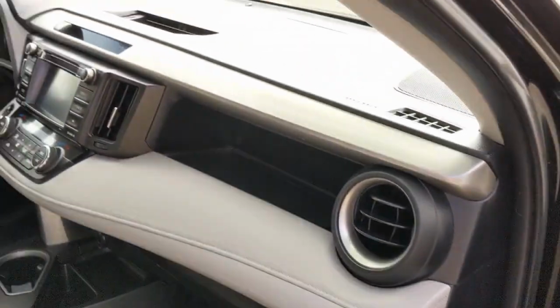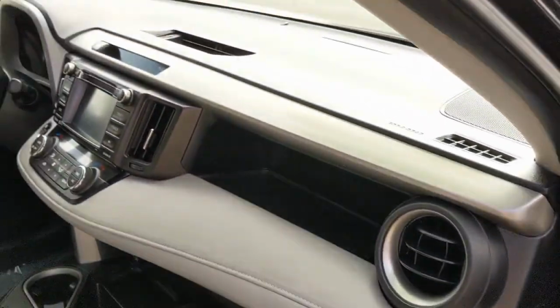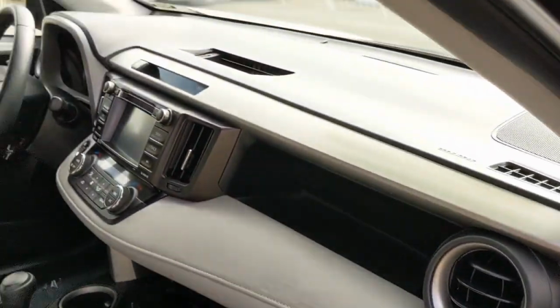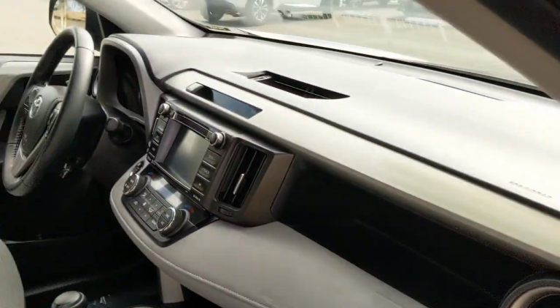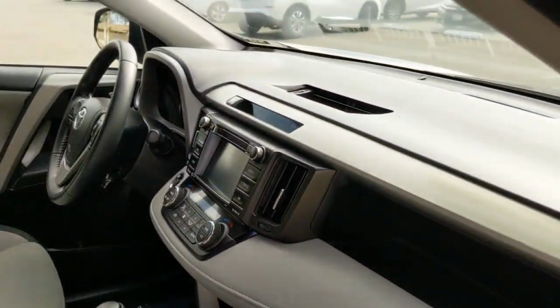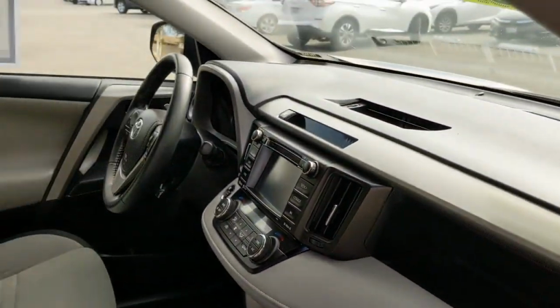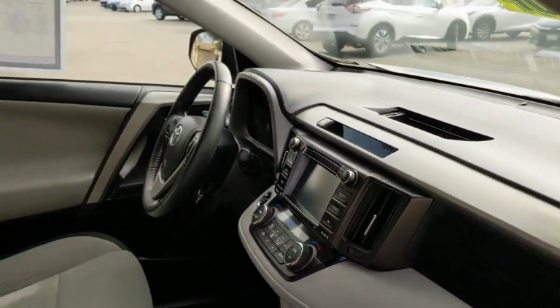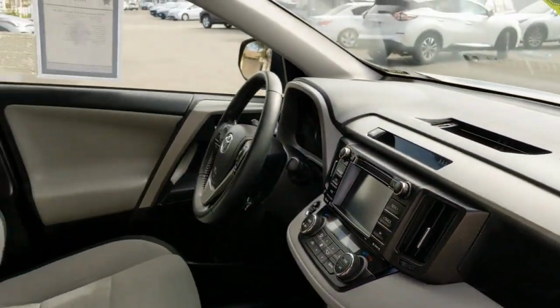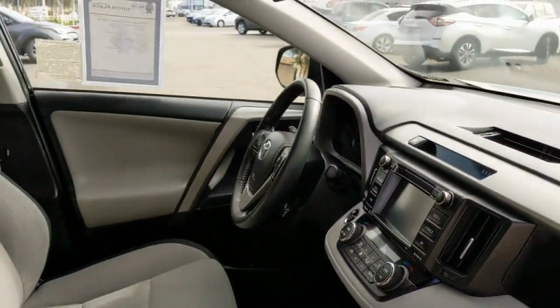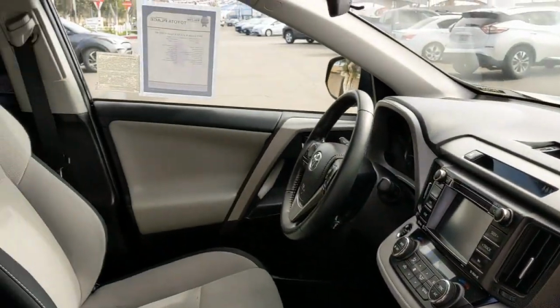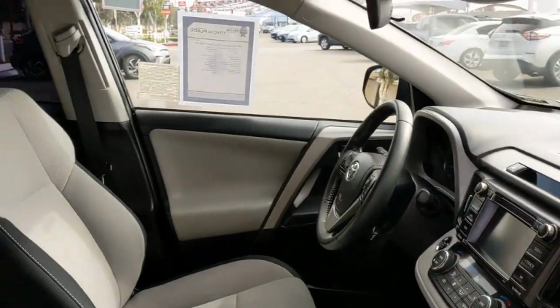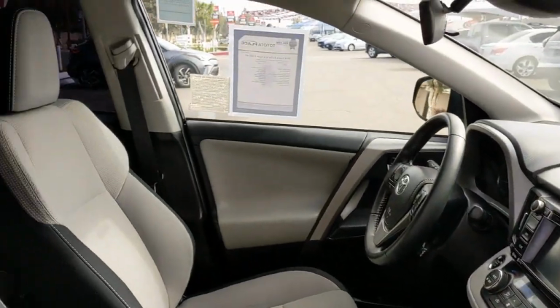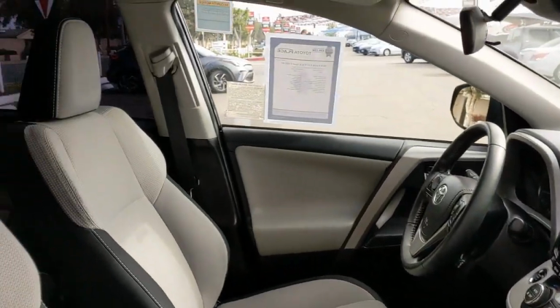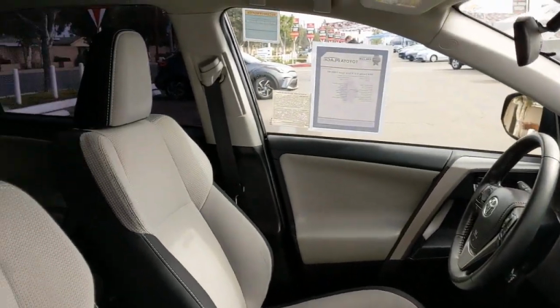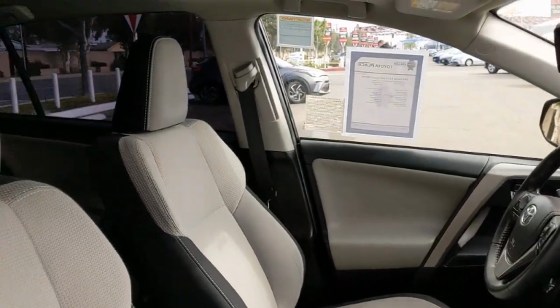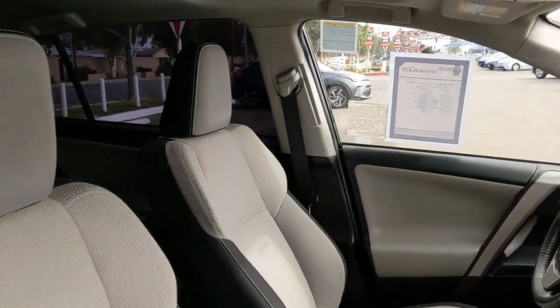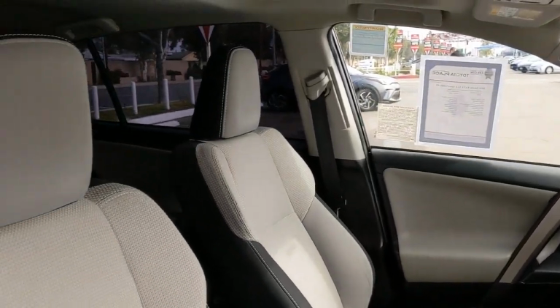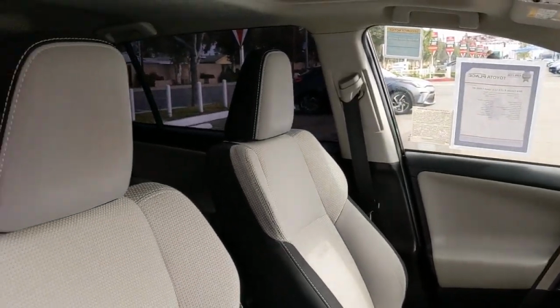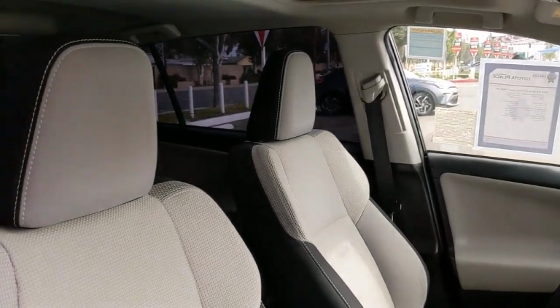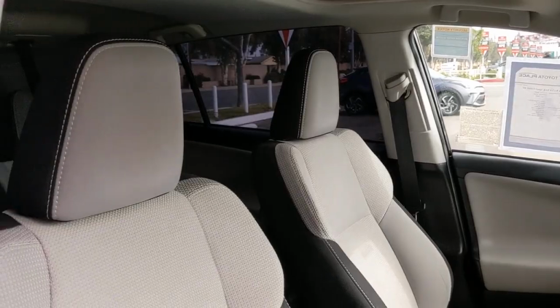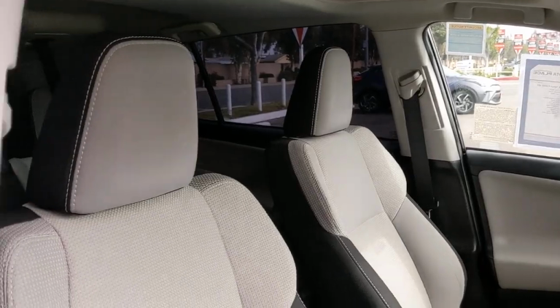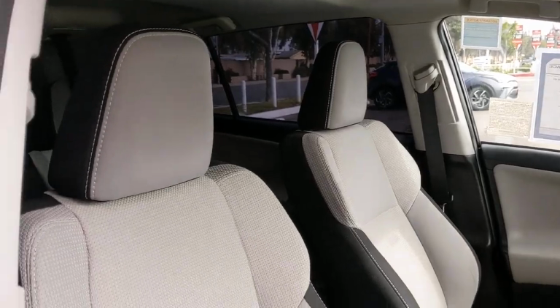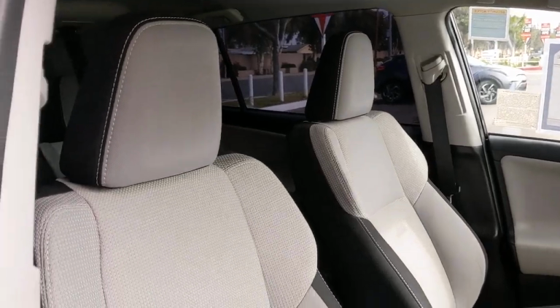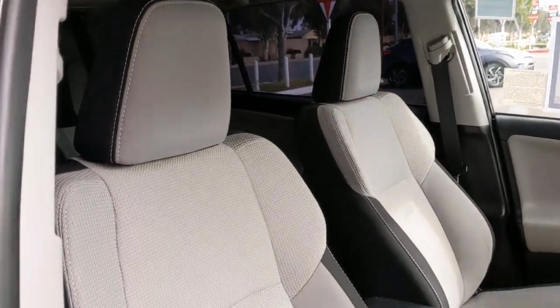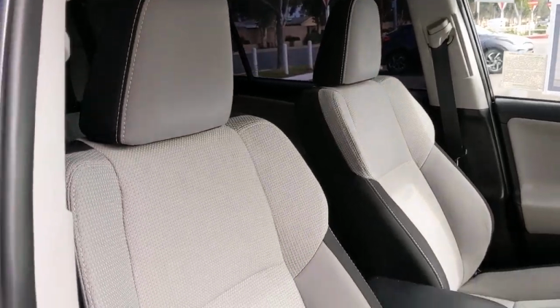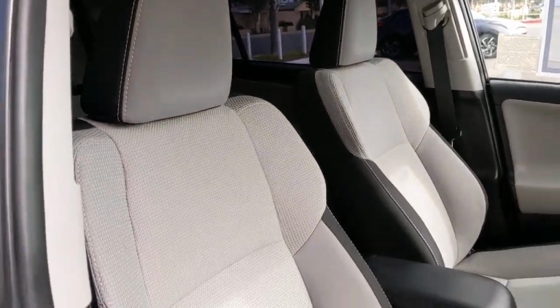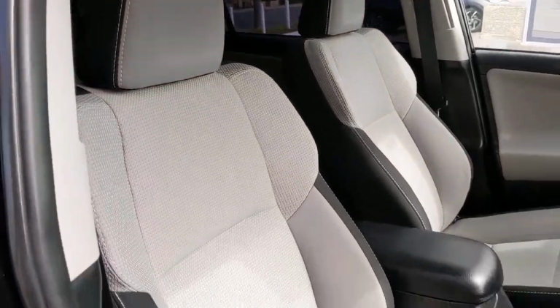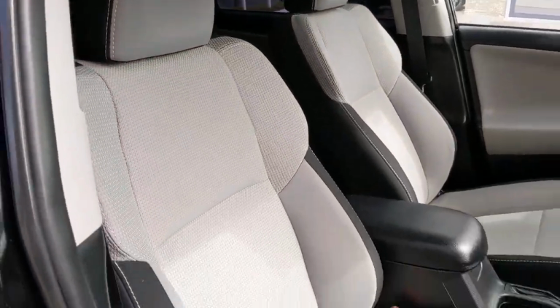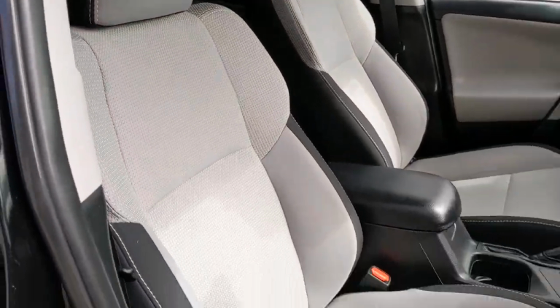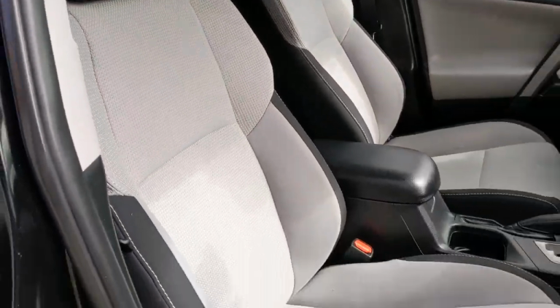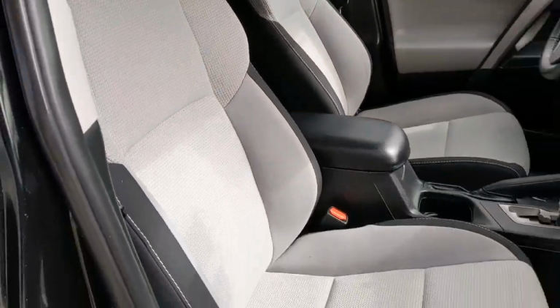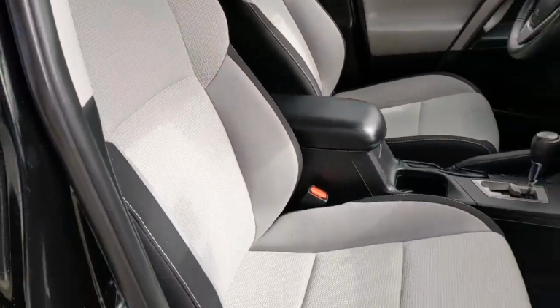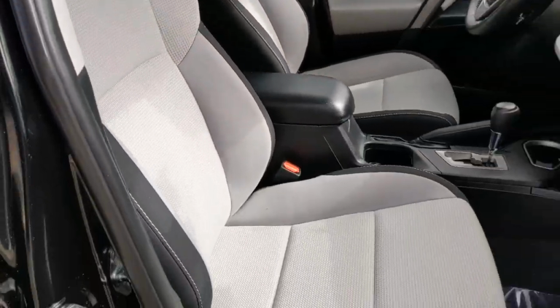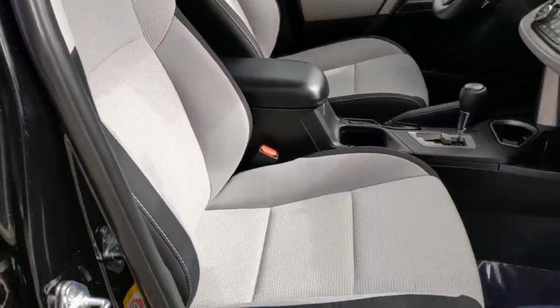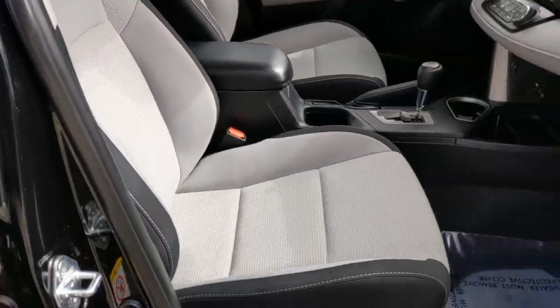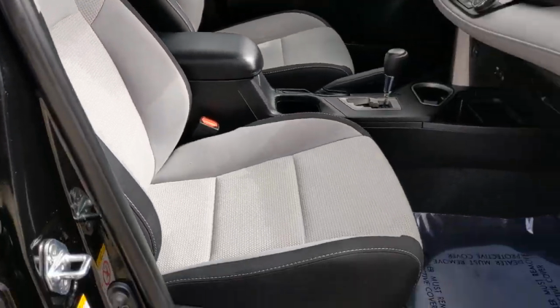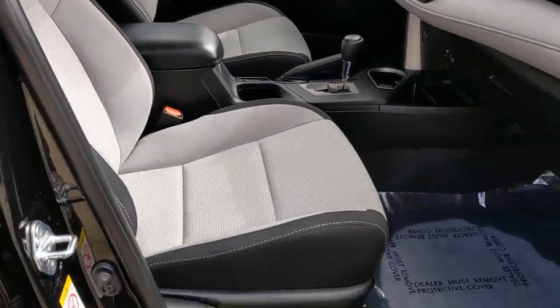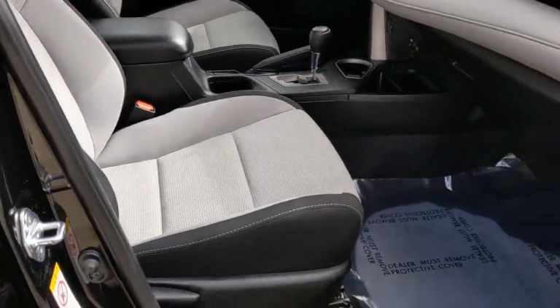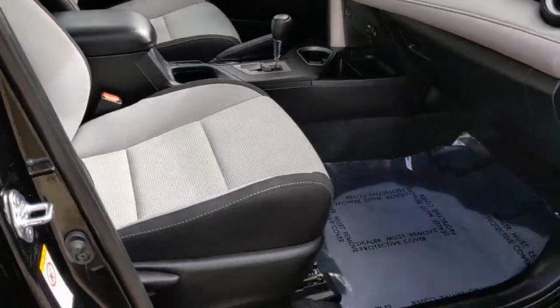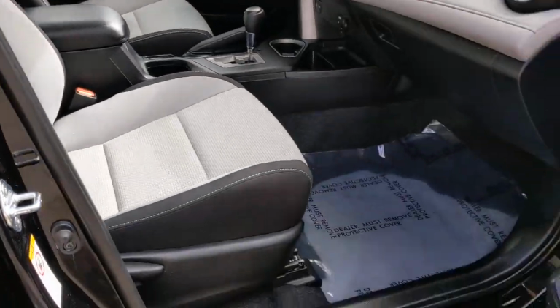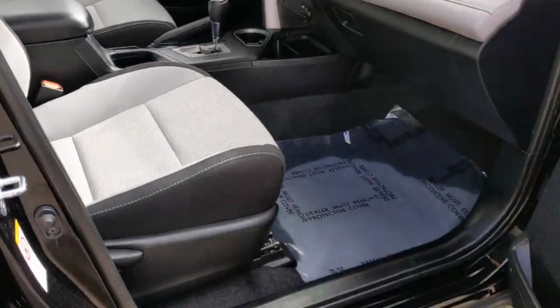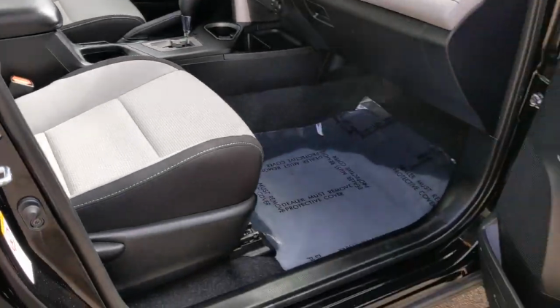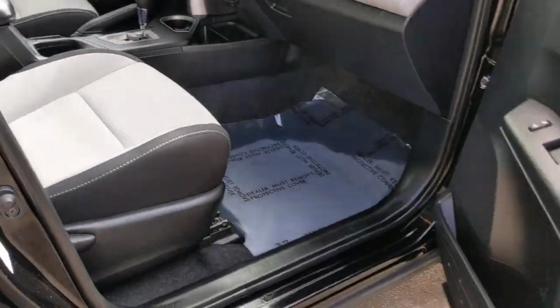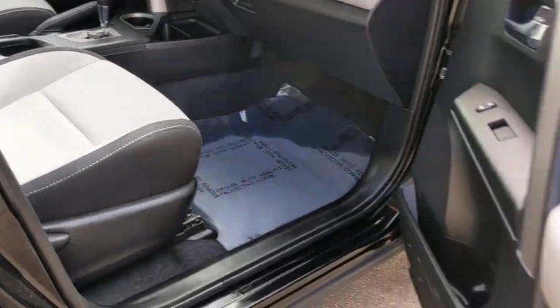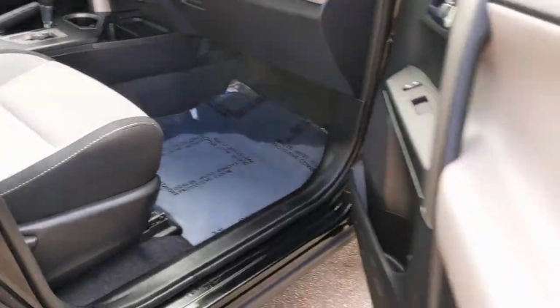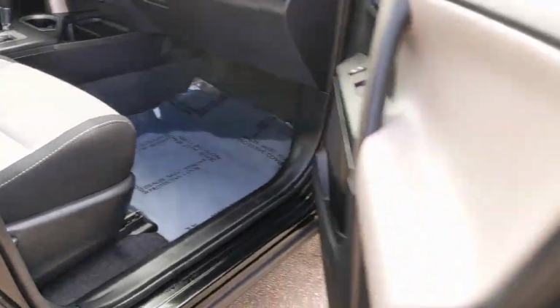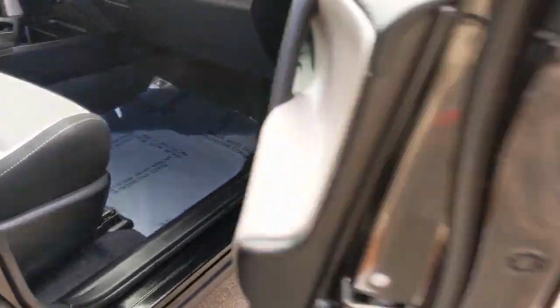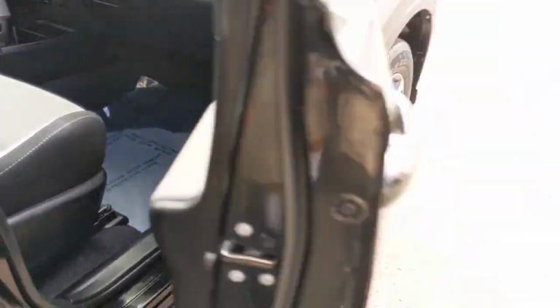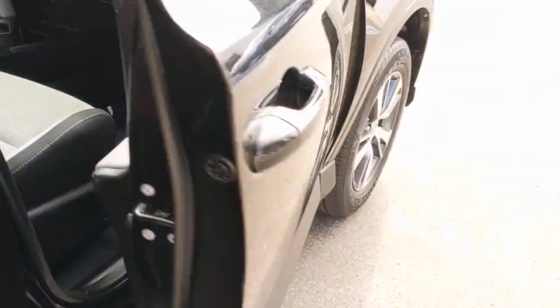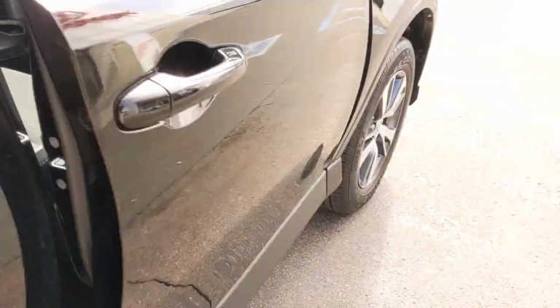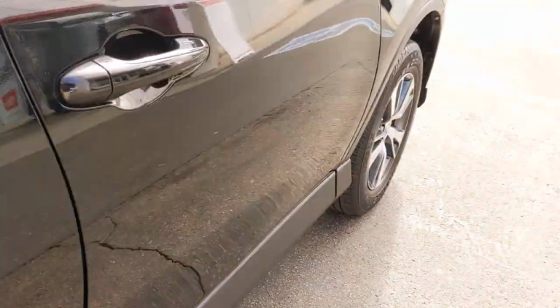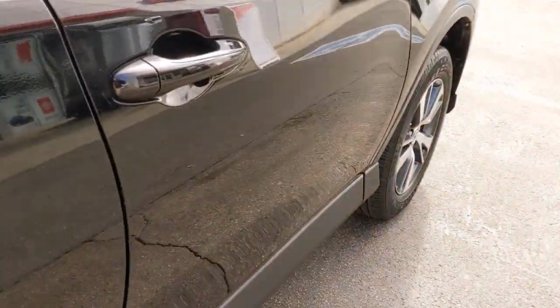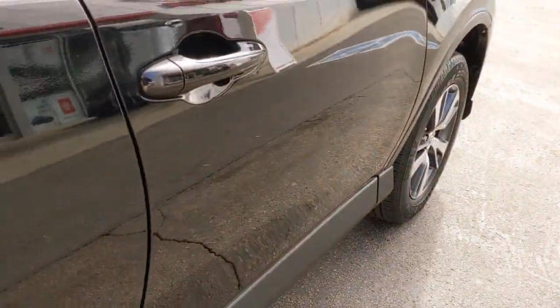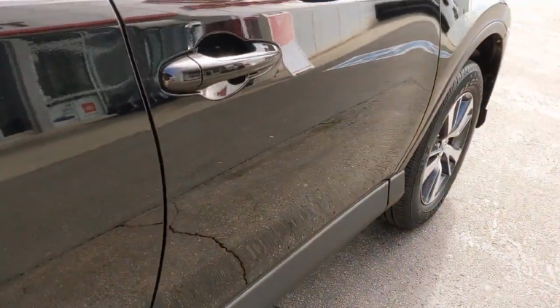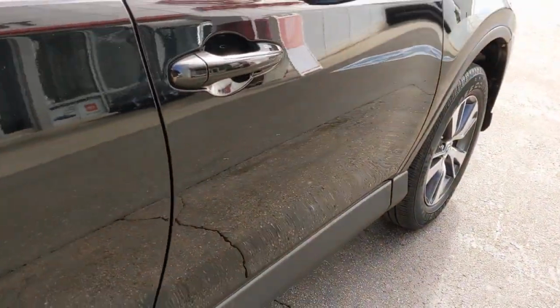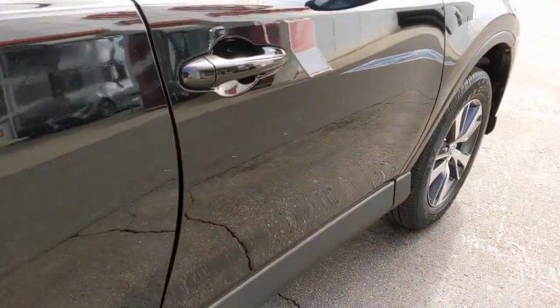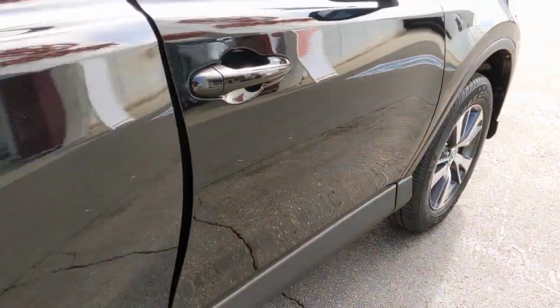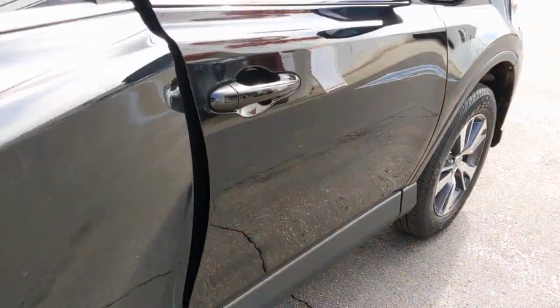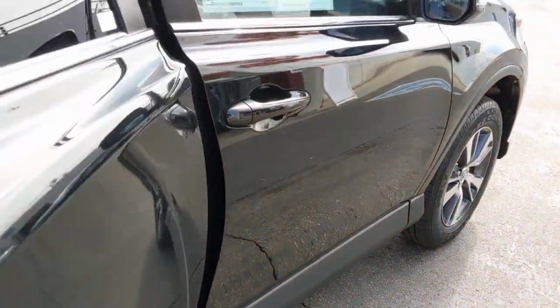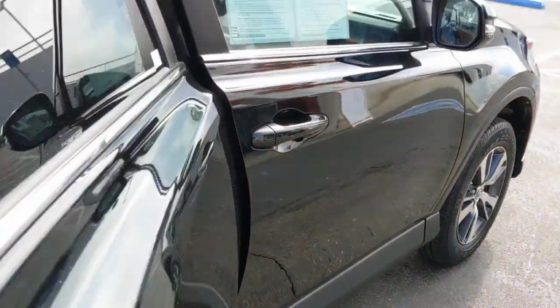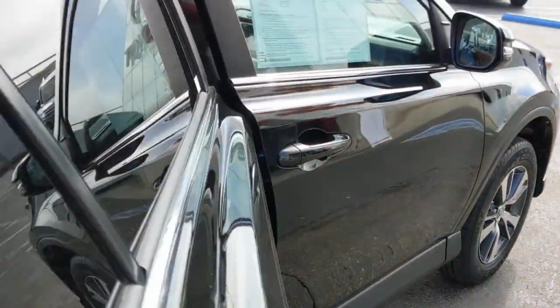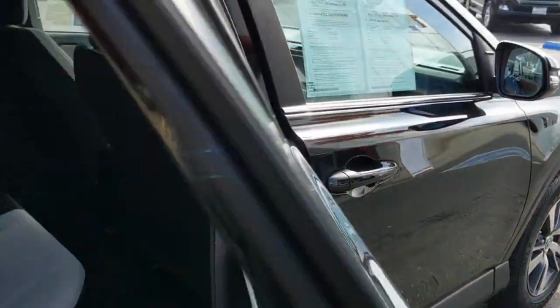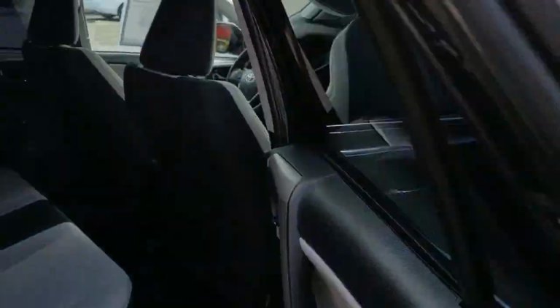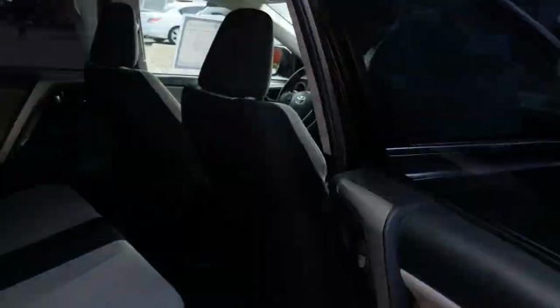You'll love its clever cargo storage solutions, premium feel, and must-have fuel efficiency.